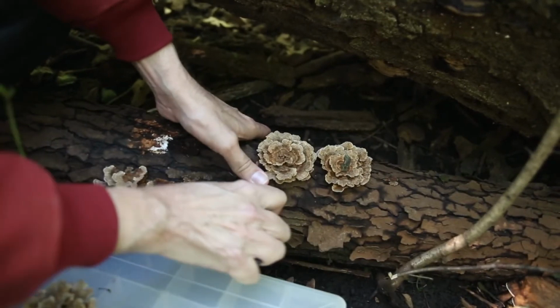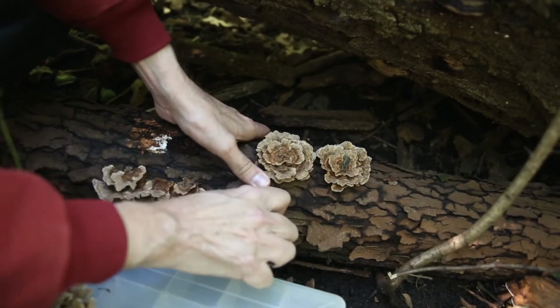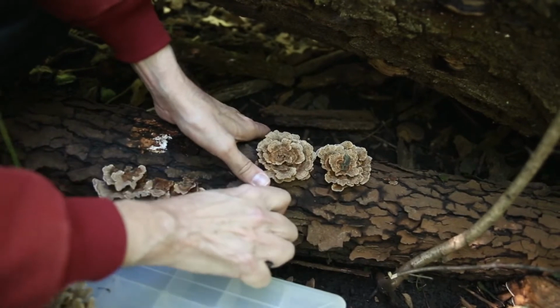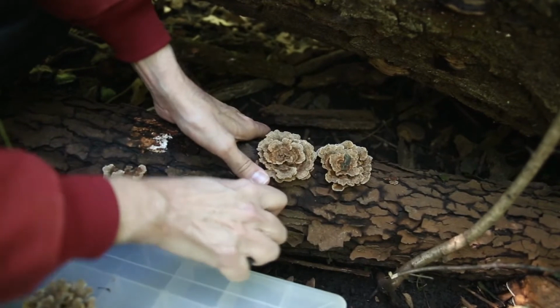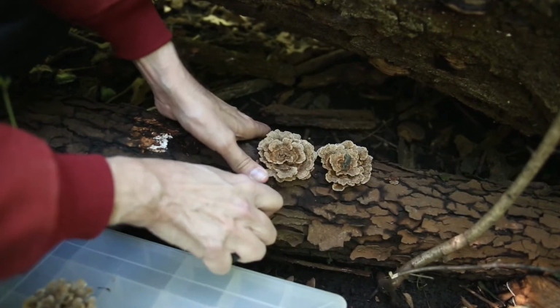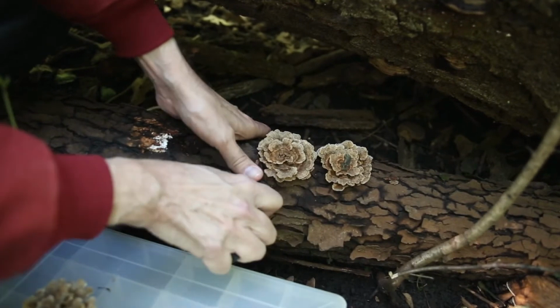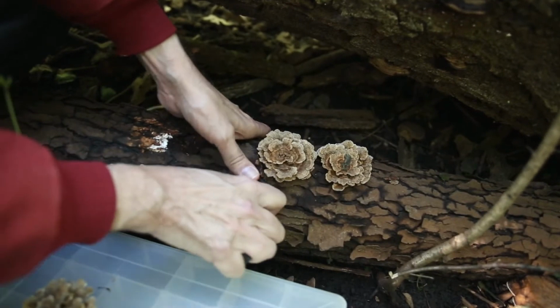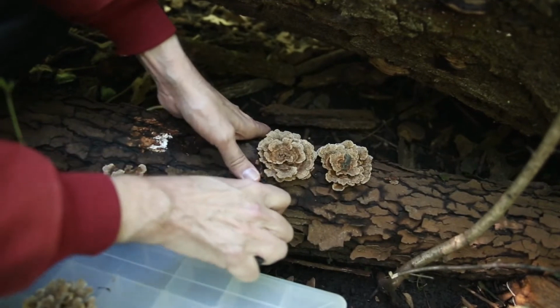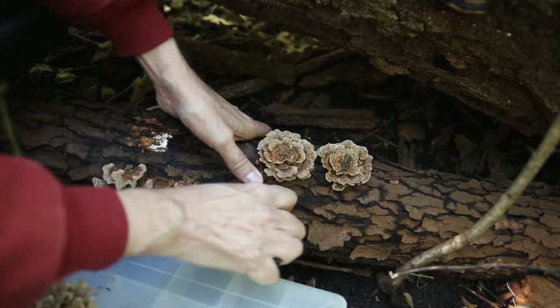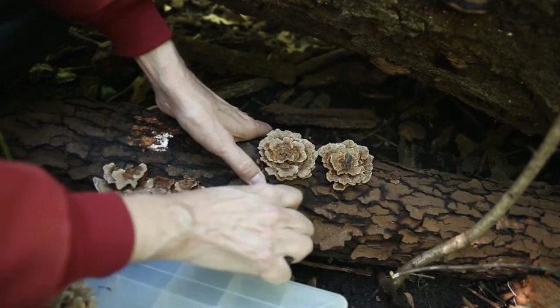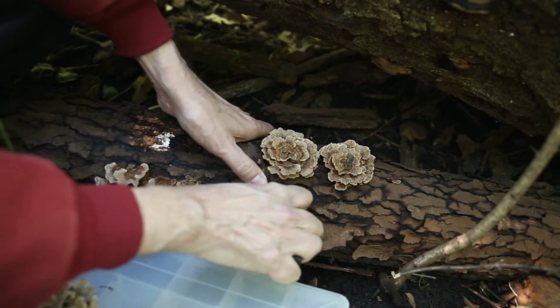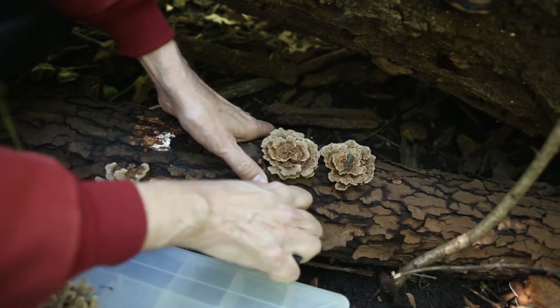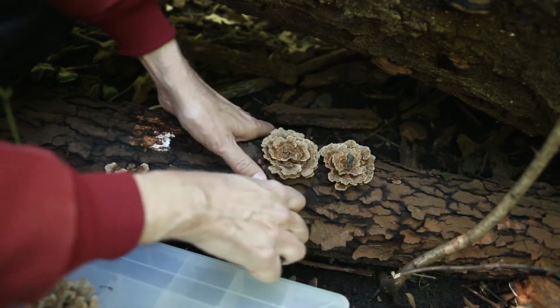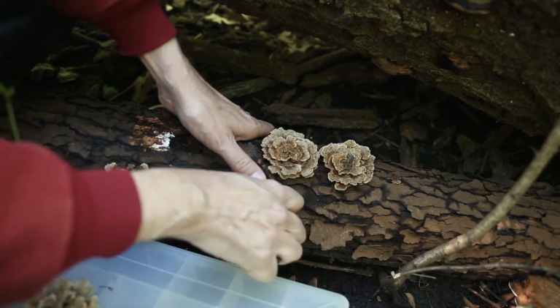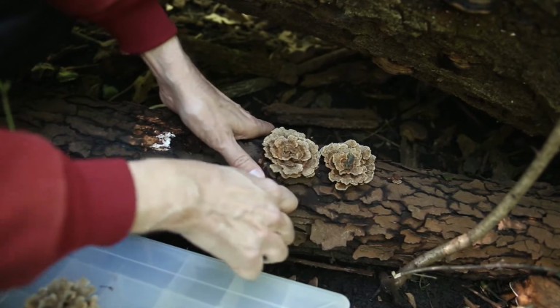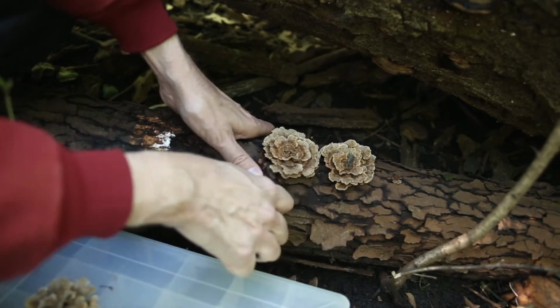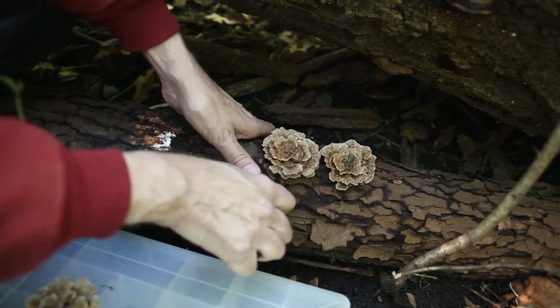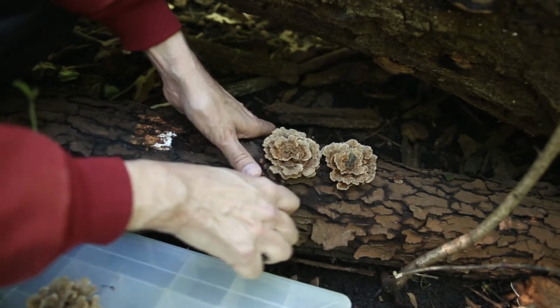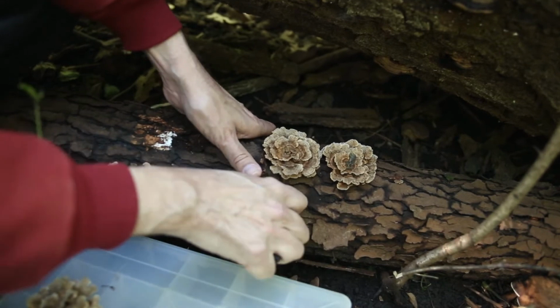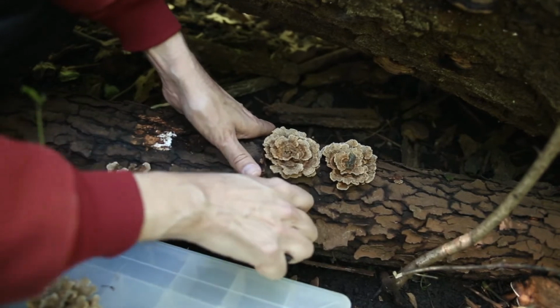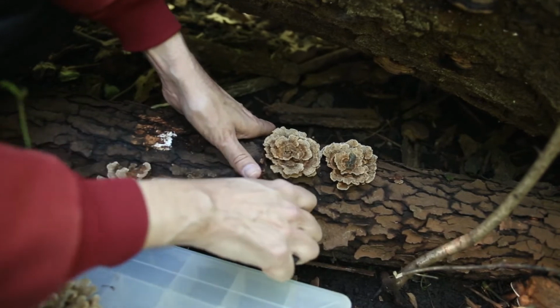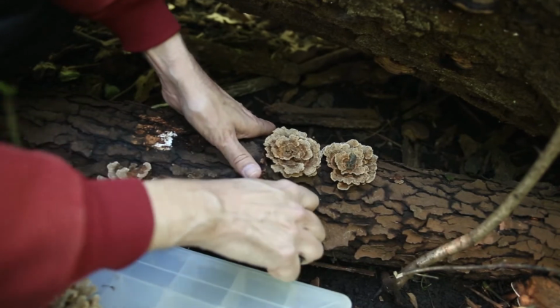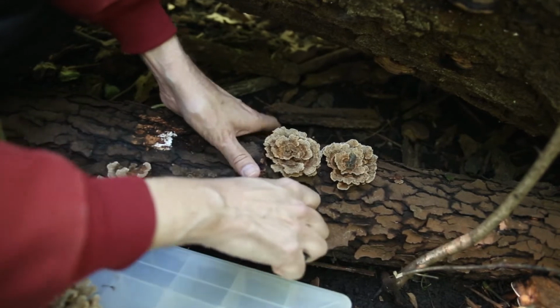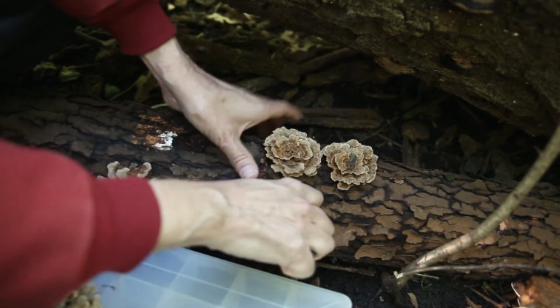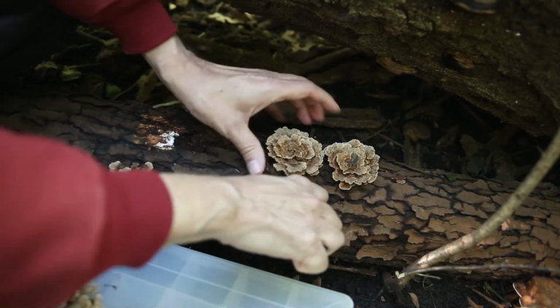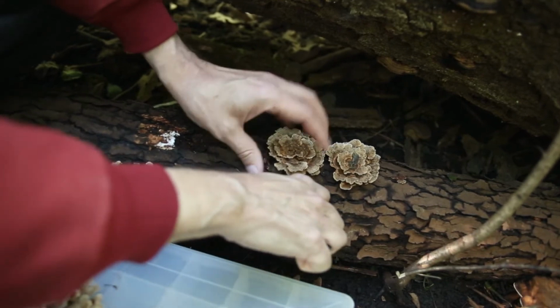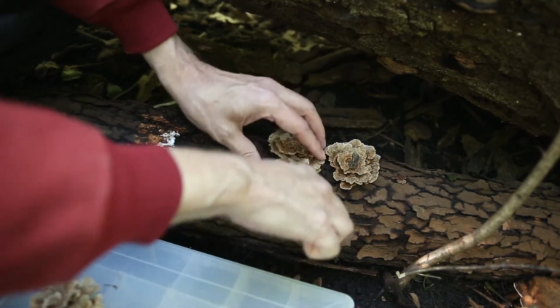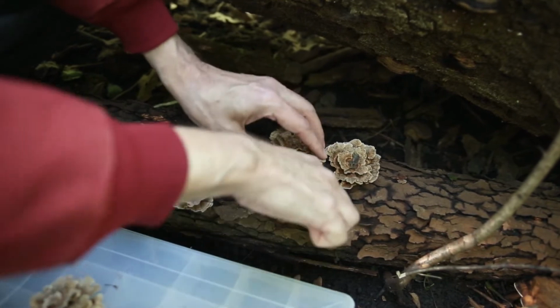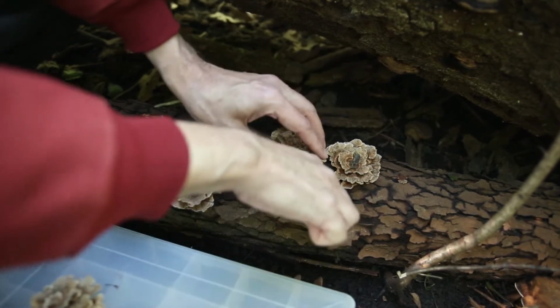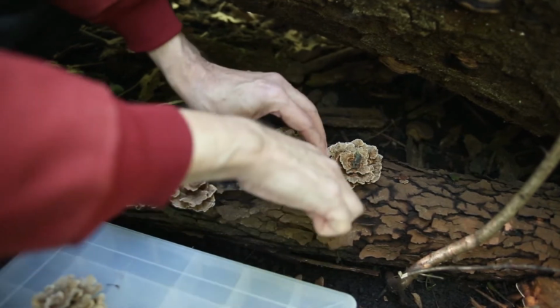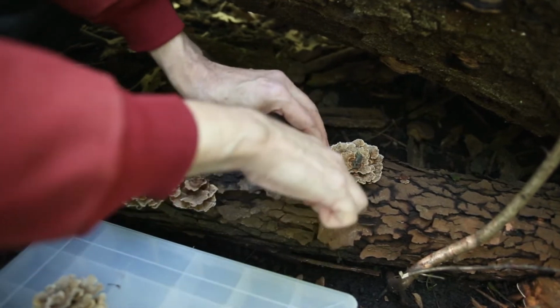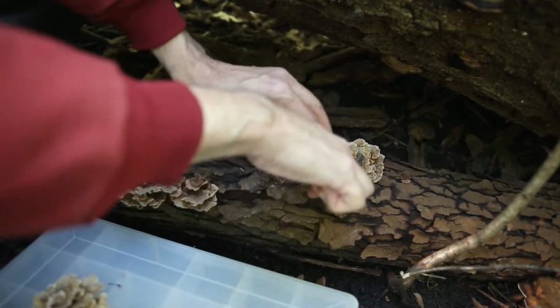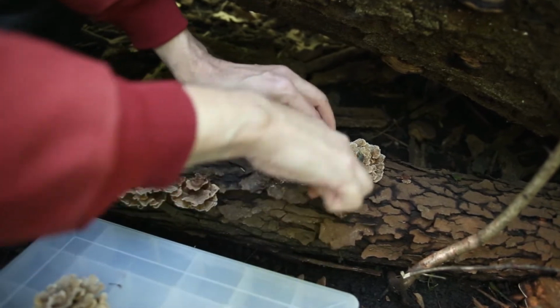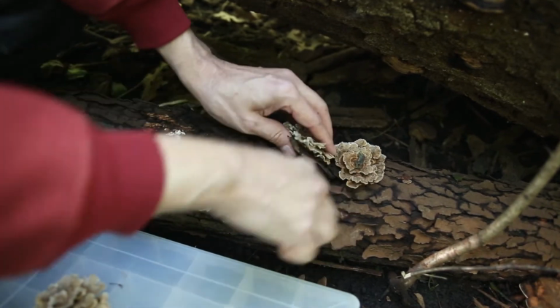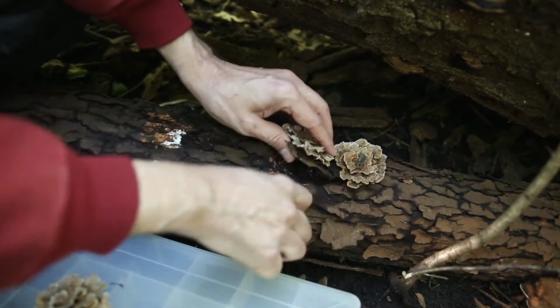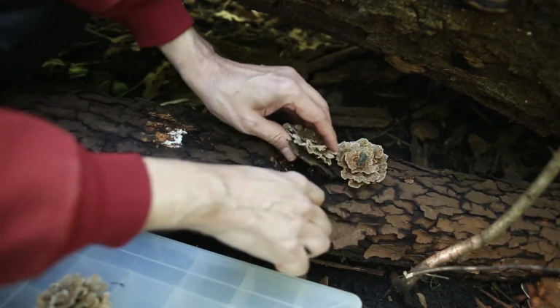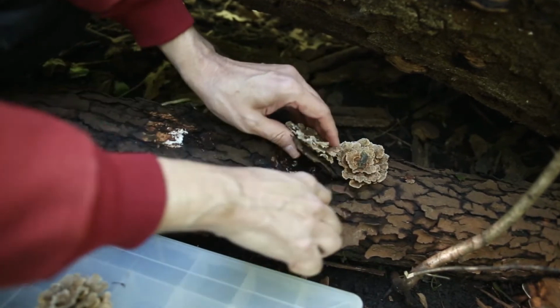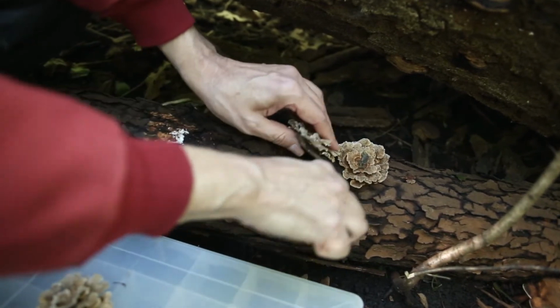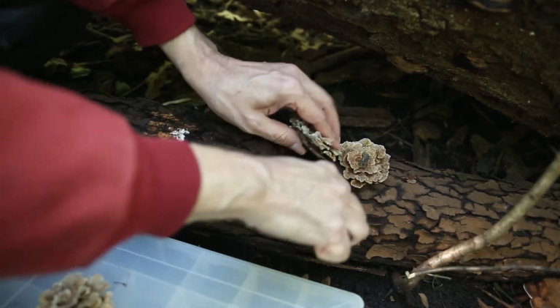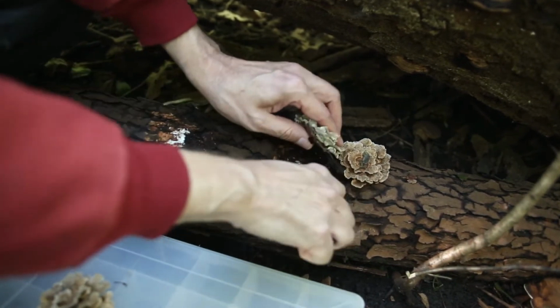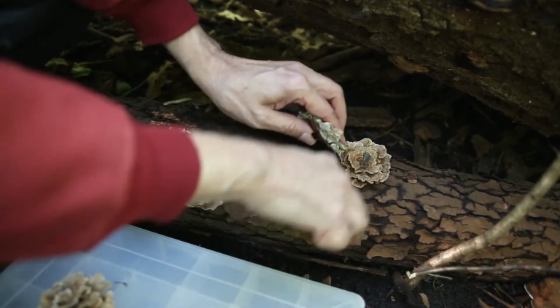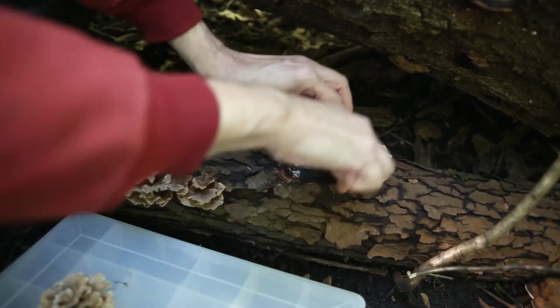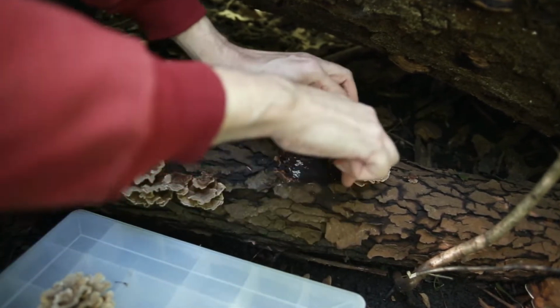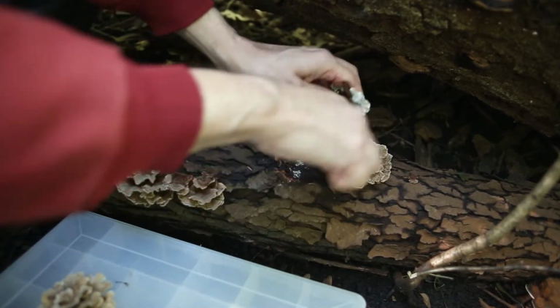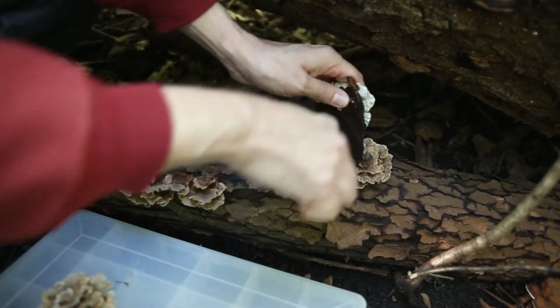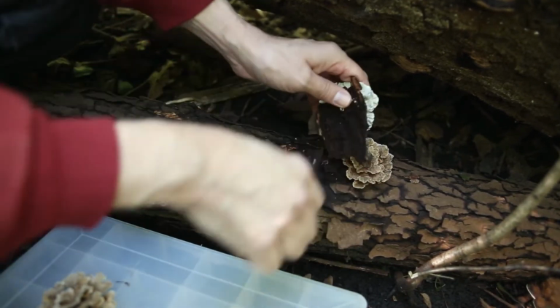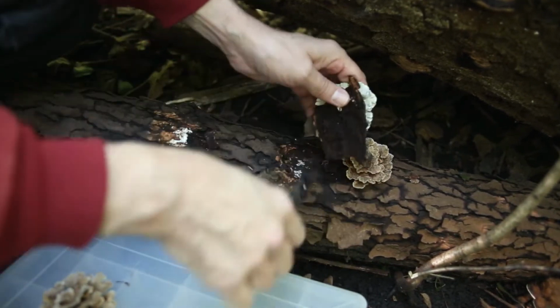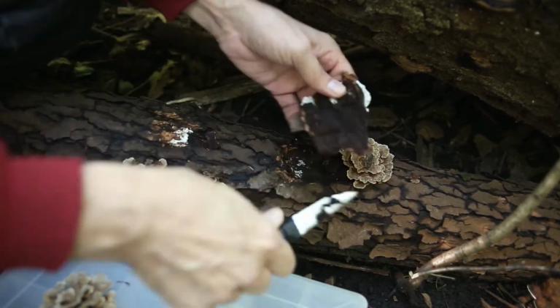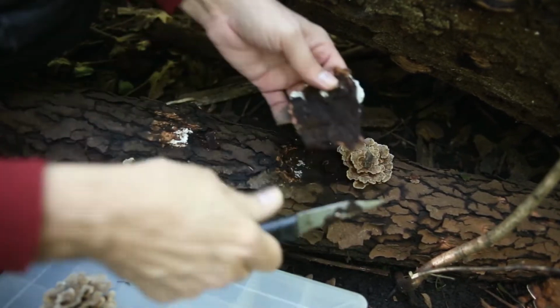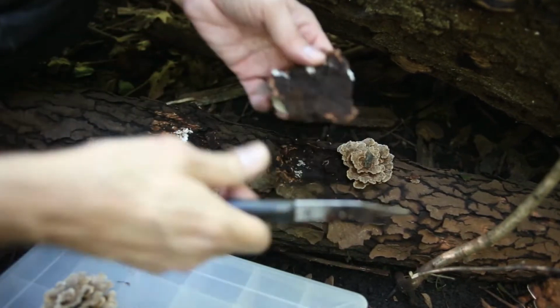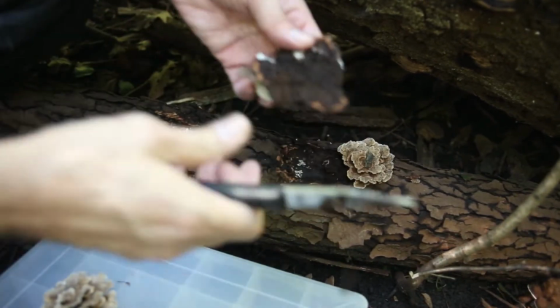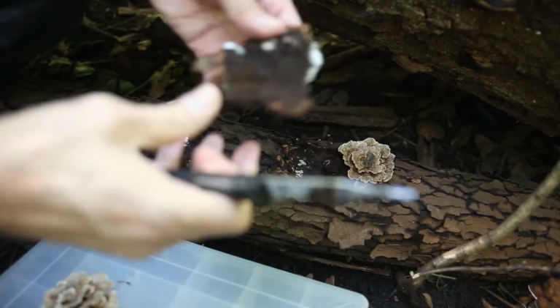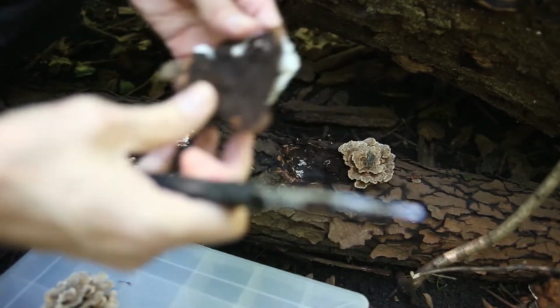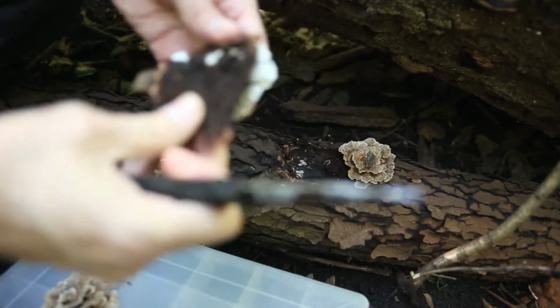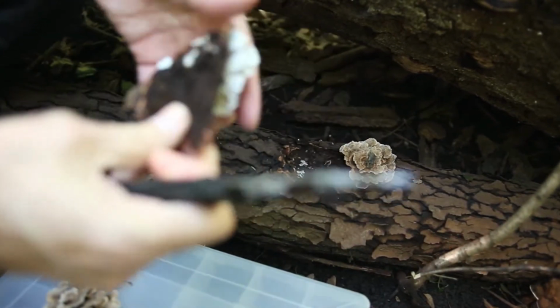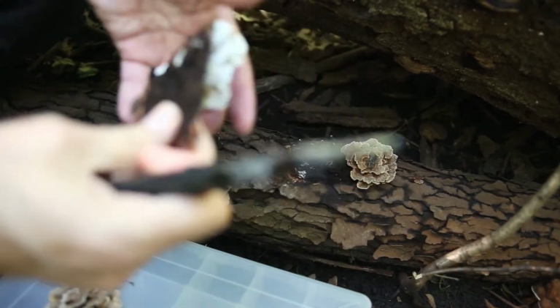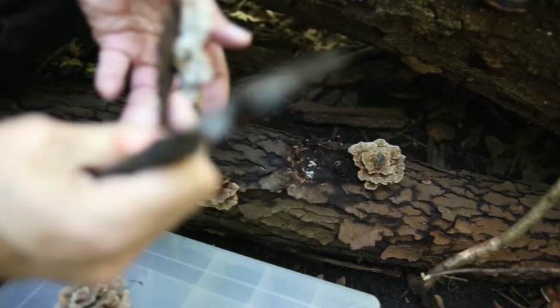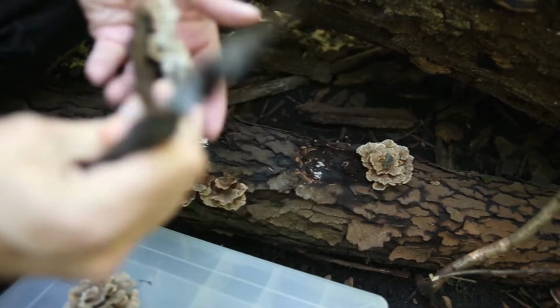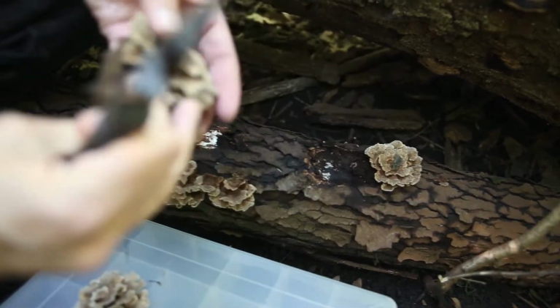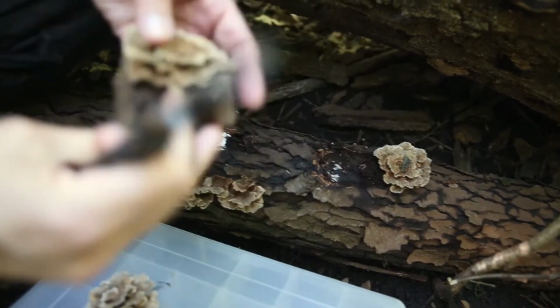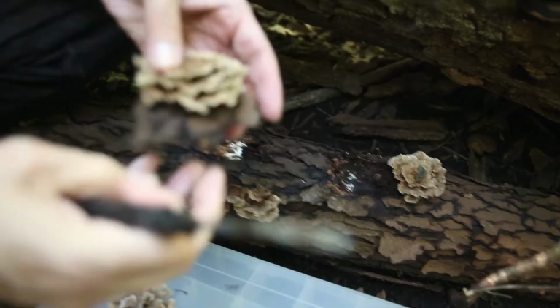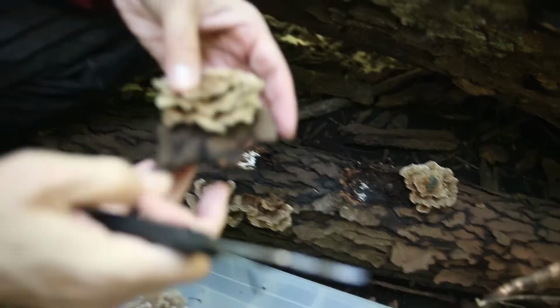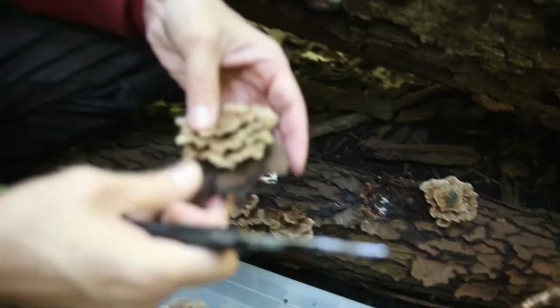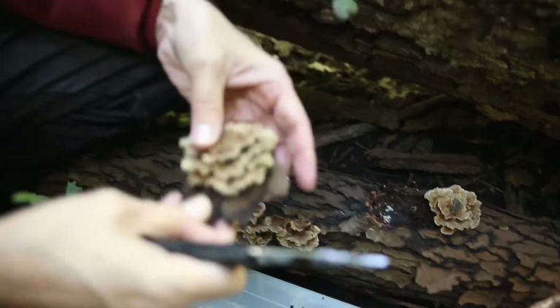What I do sometimes is look for a live tree that has the same bark and try to match up the bark with something nearby.